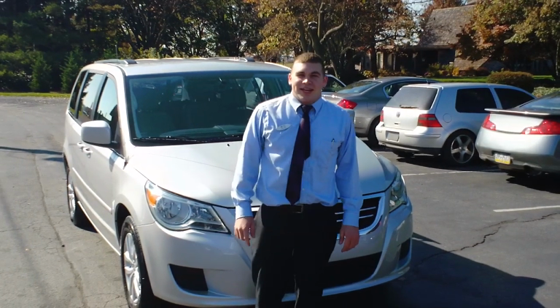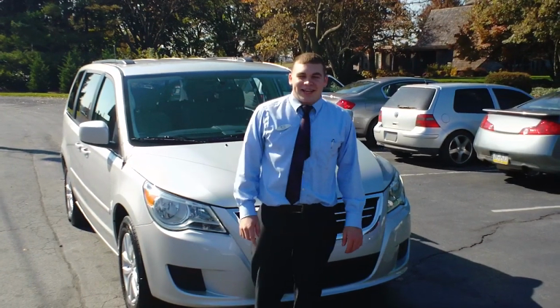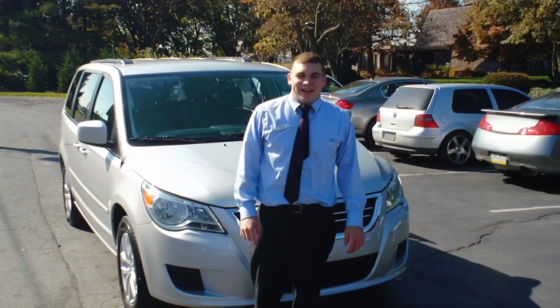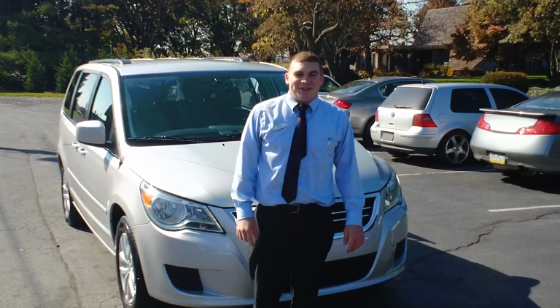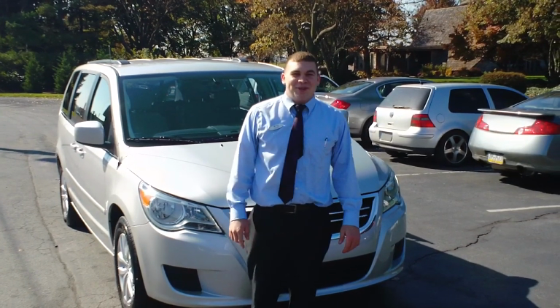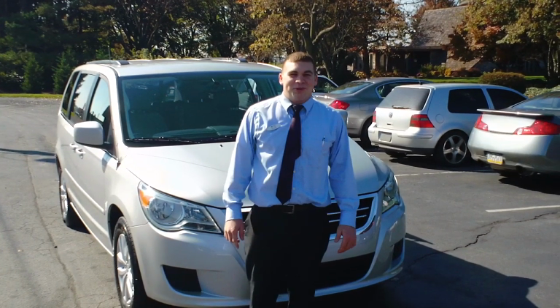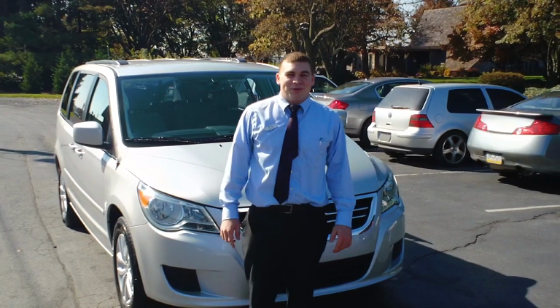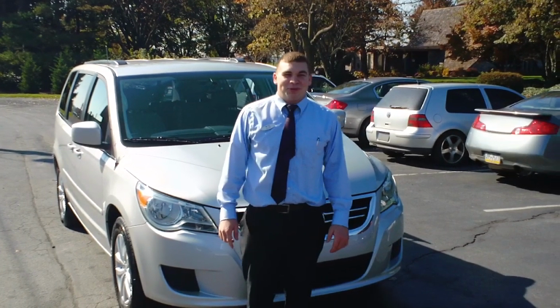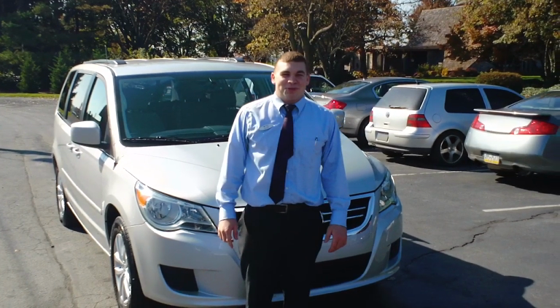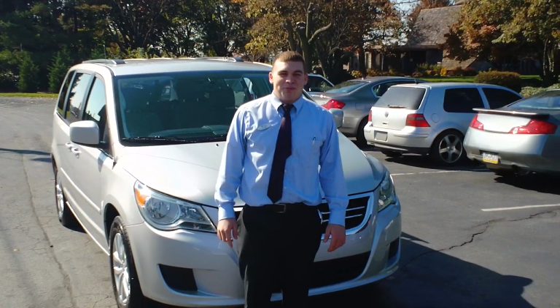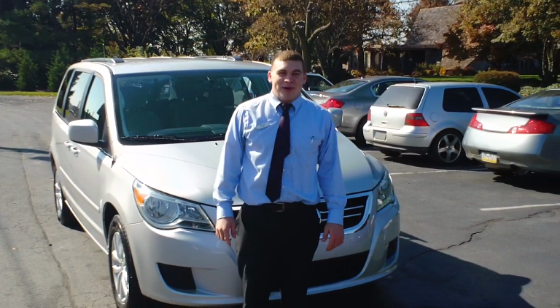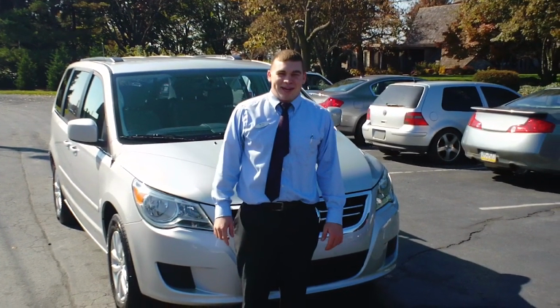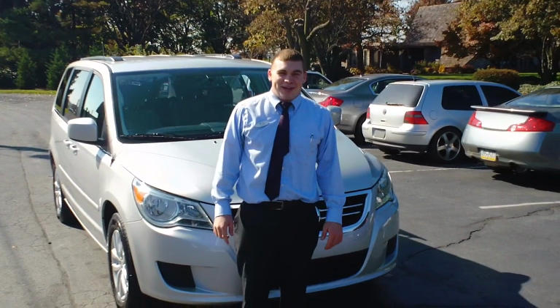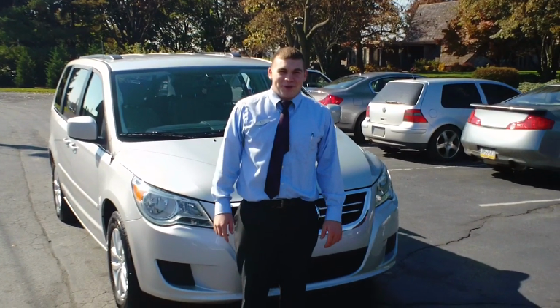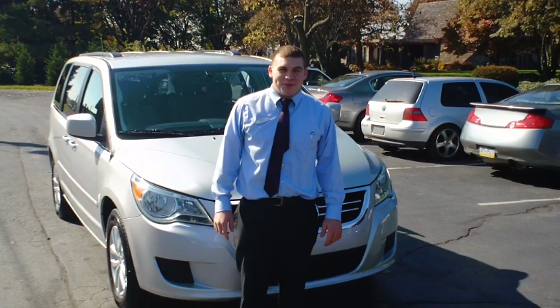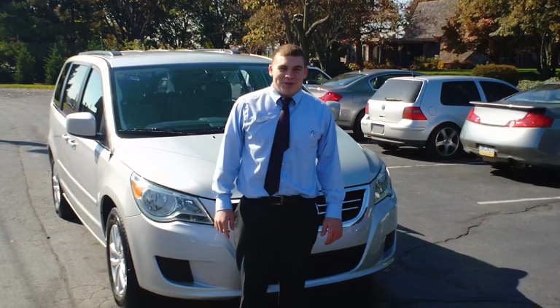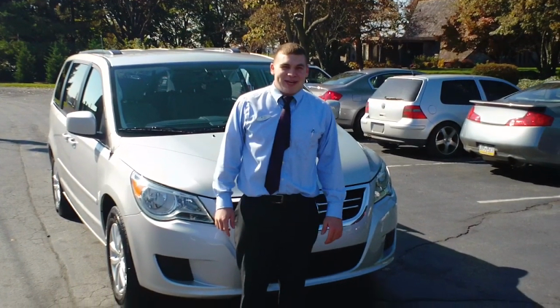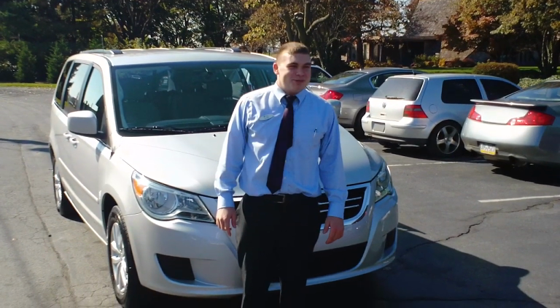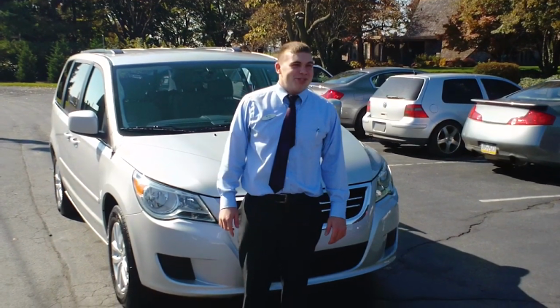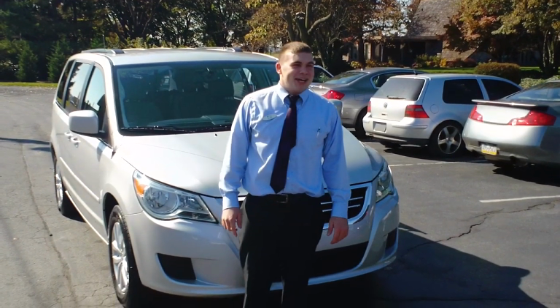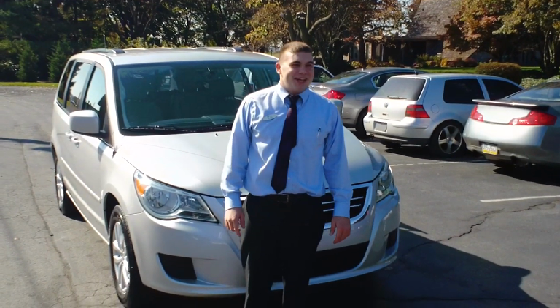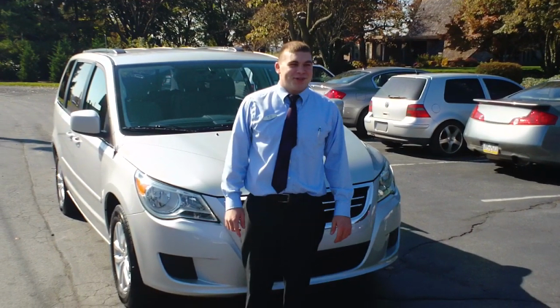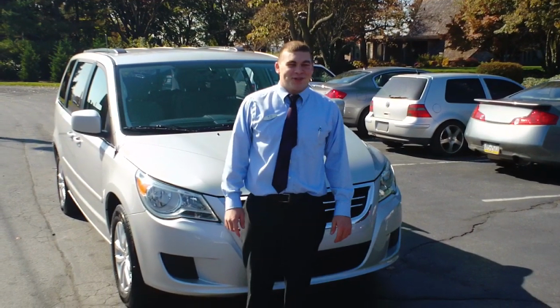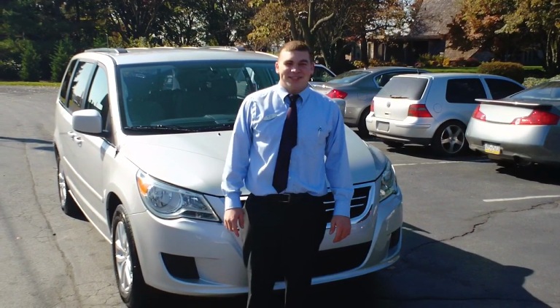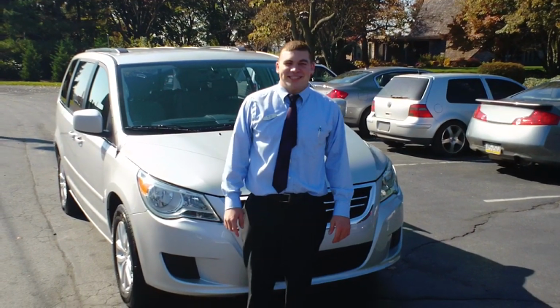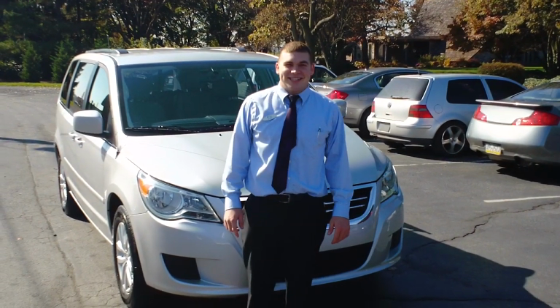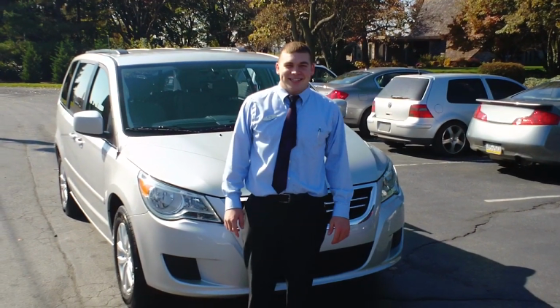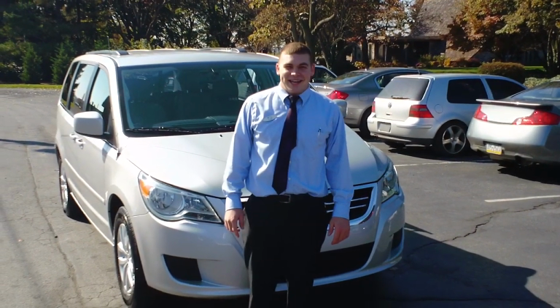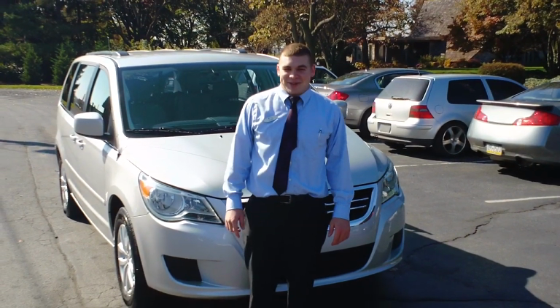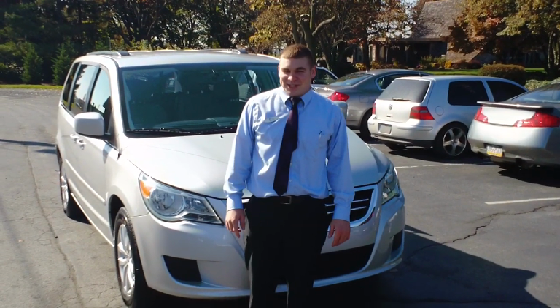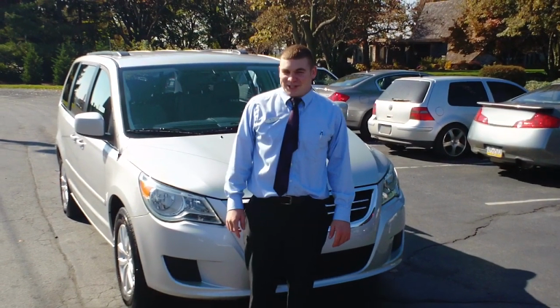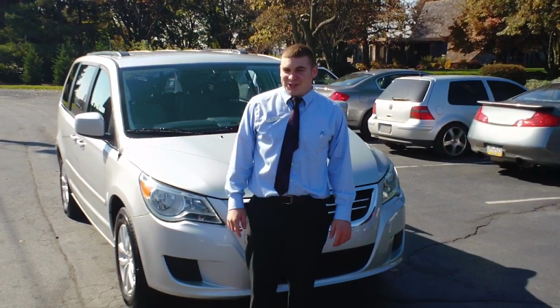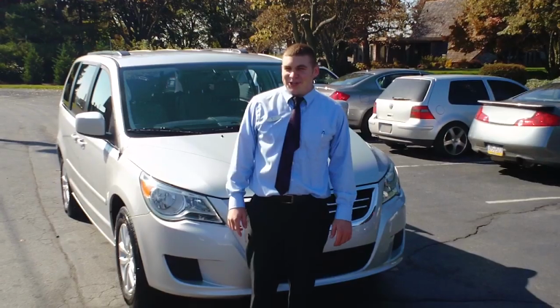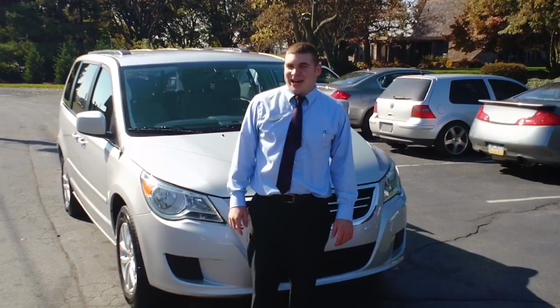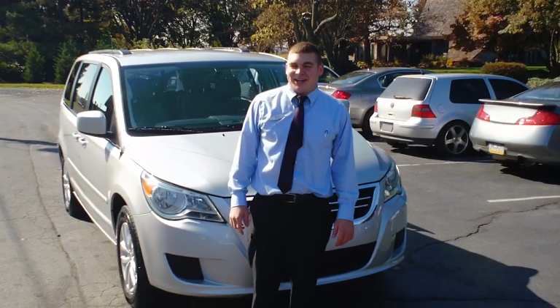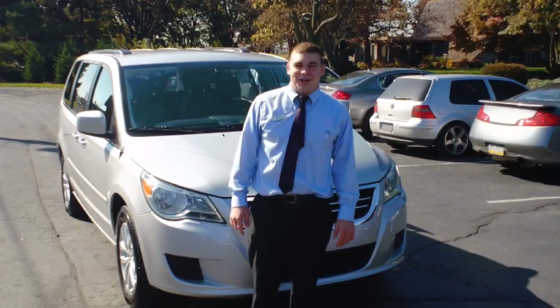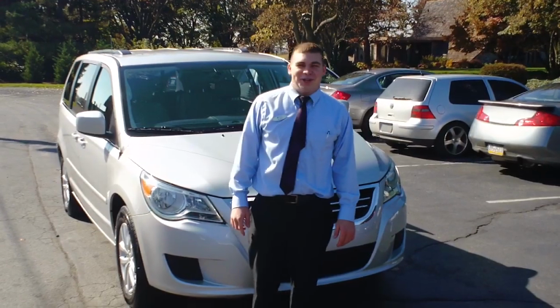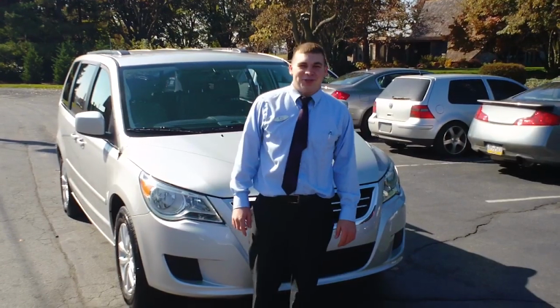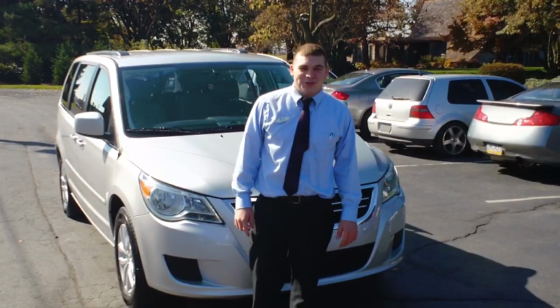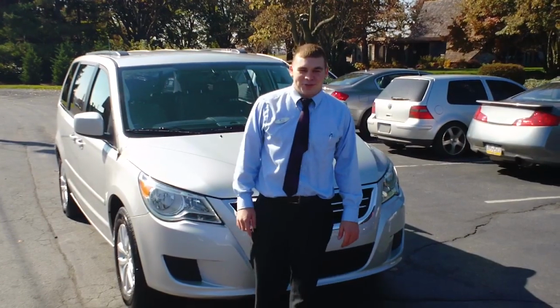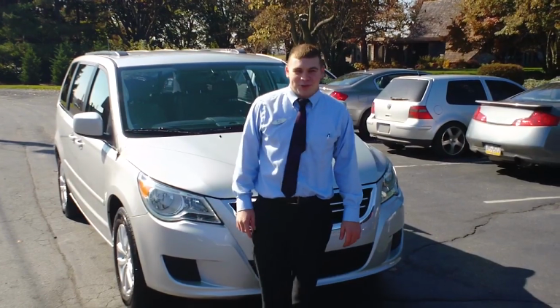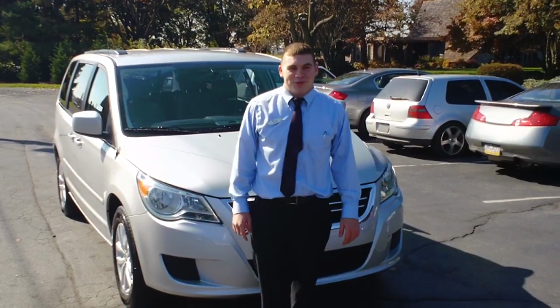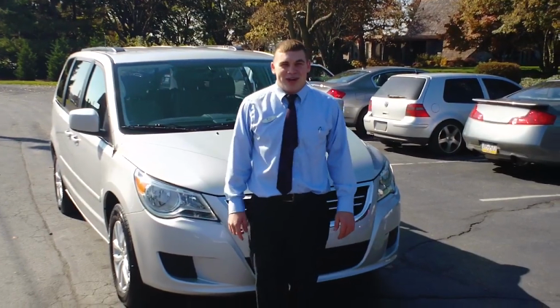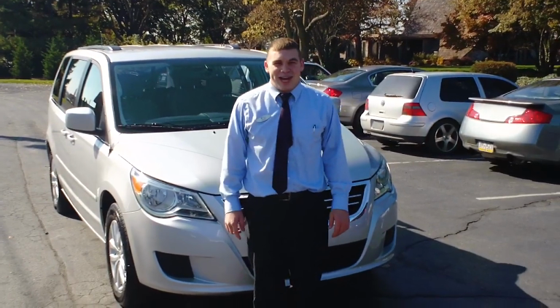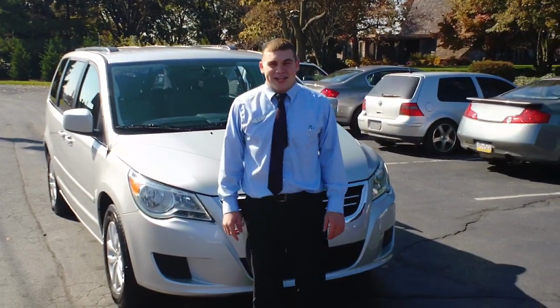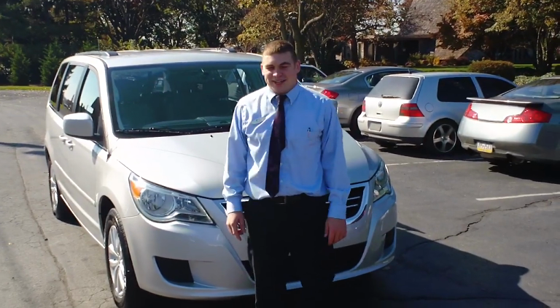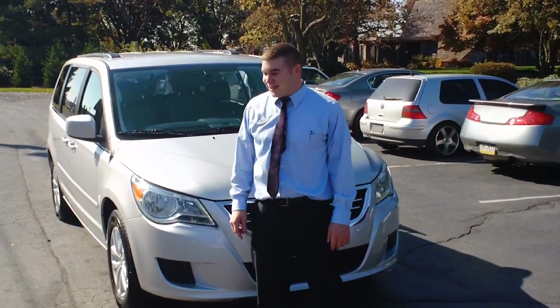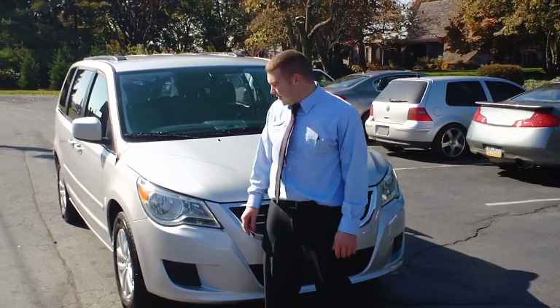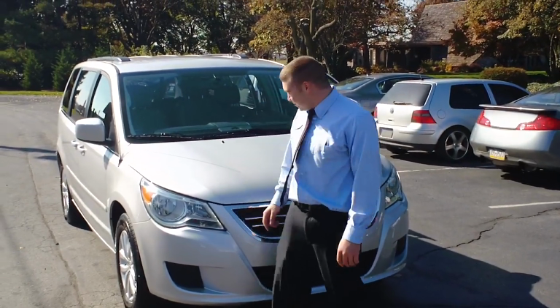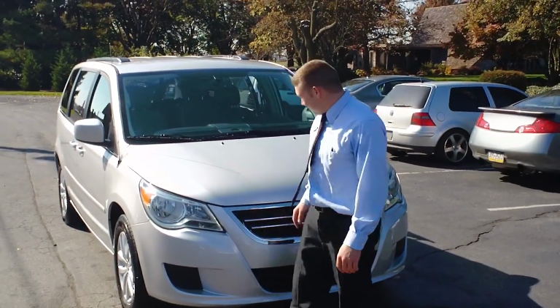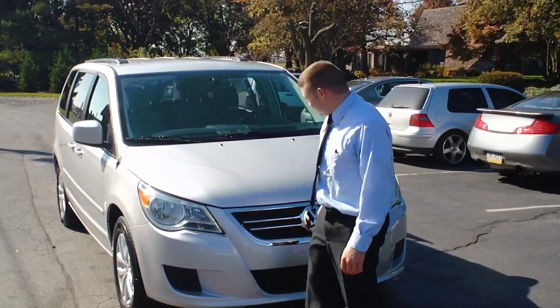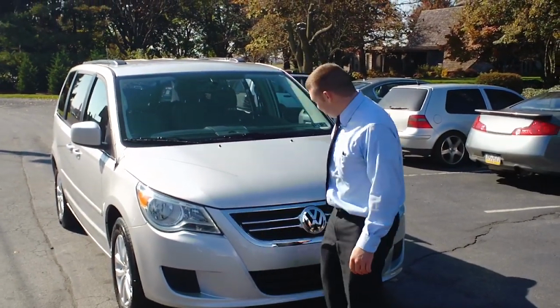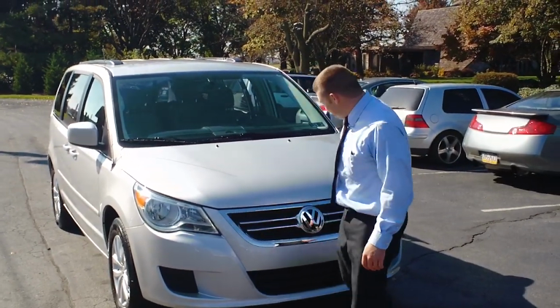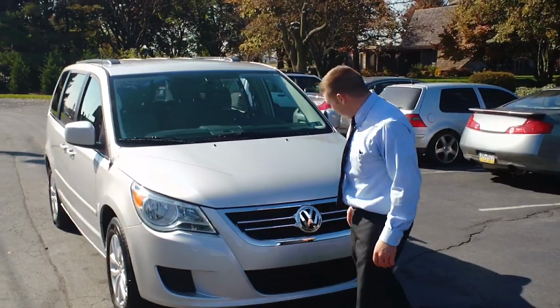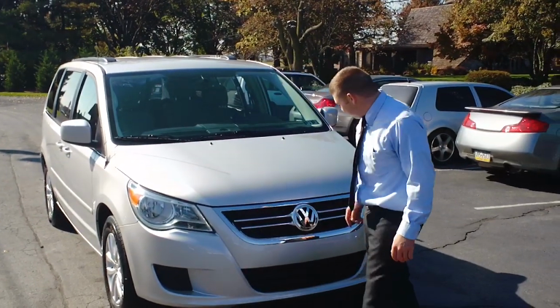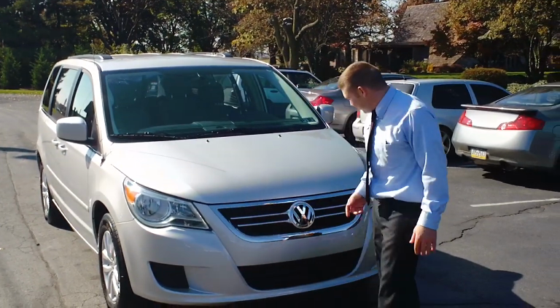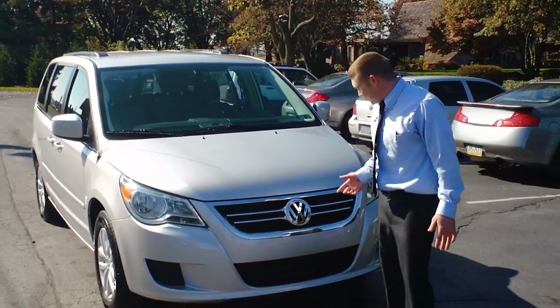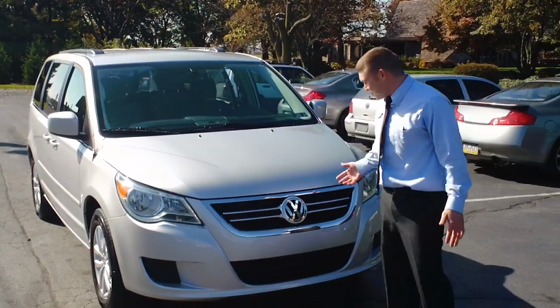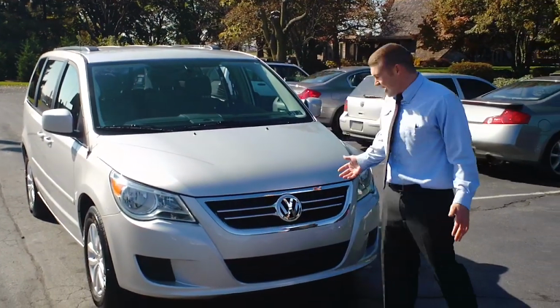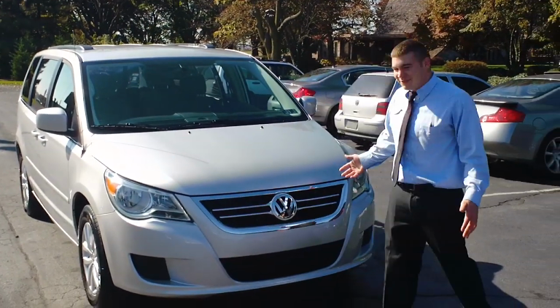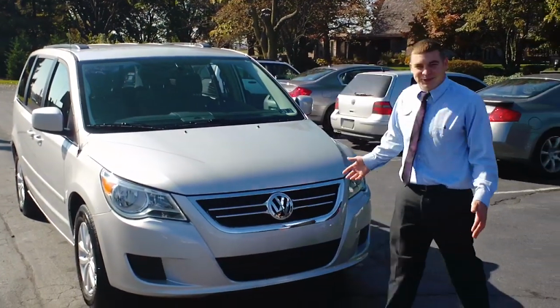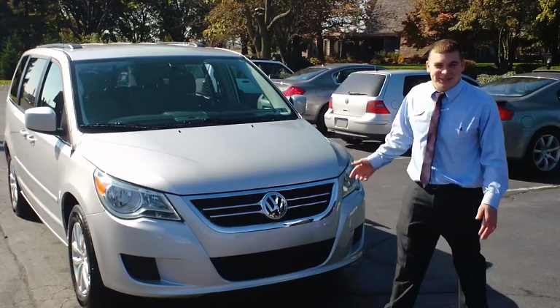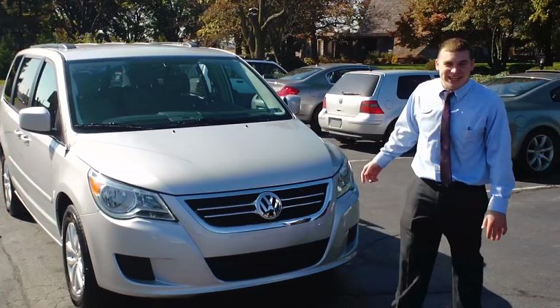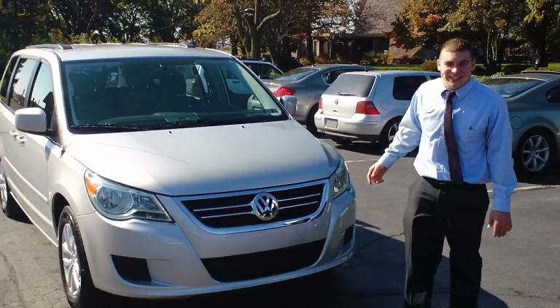Good afternoon, welcome to Twin Pine Auto Group. My name is John Horst, and today I'm going to show you how to use the roof rack on a 2012 Volkswagen Routan.